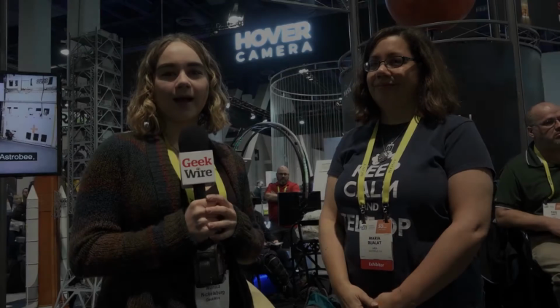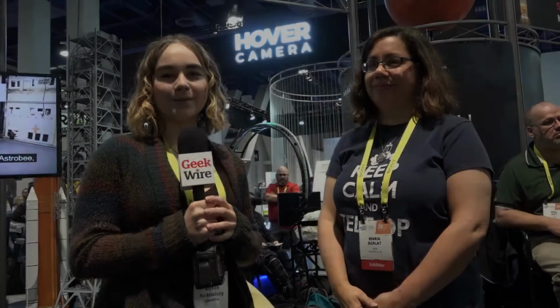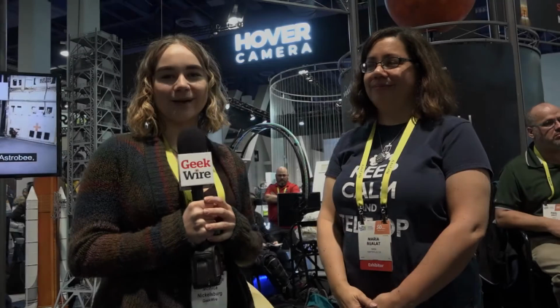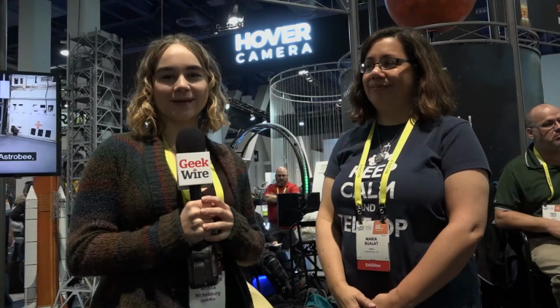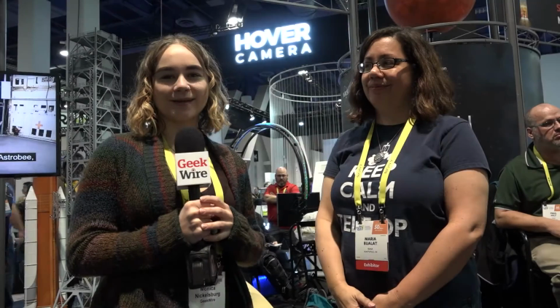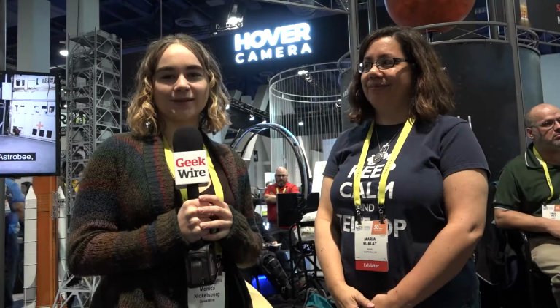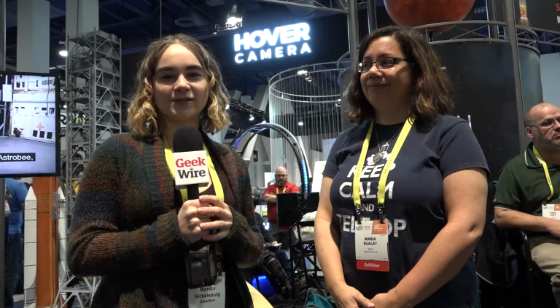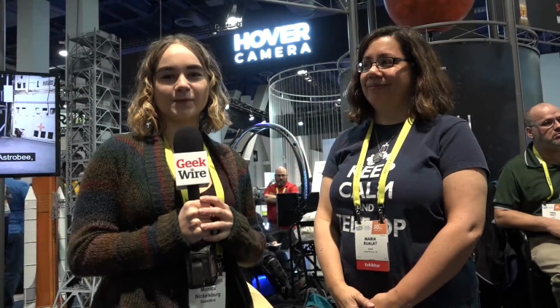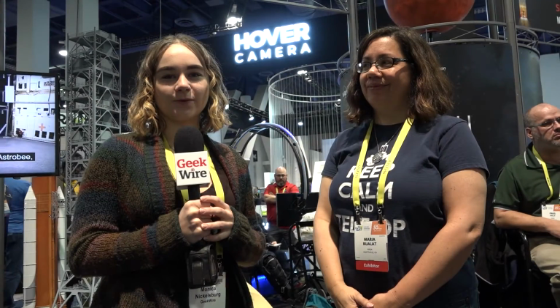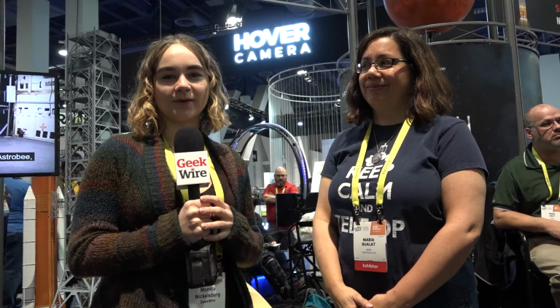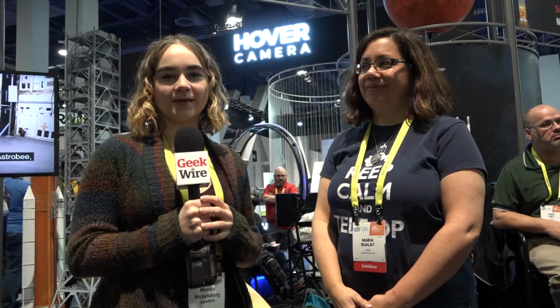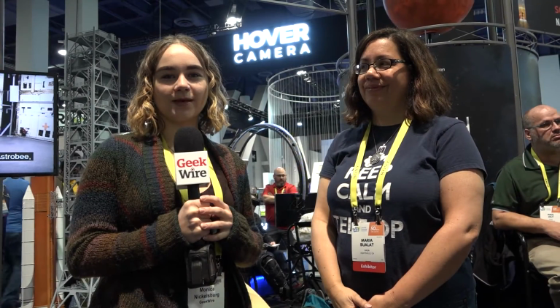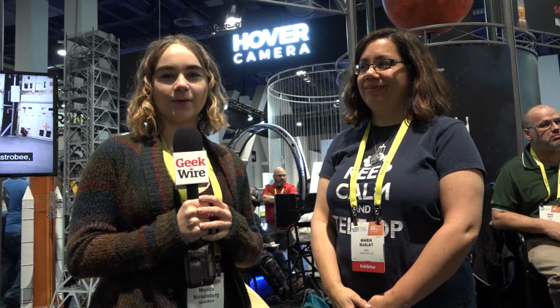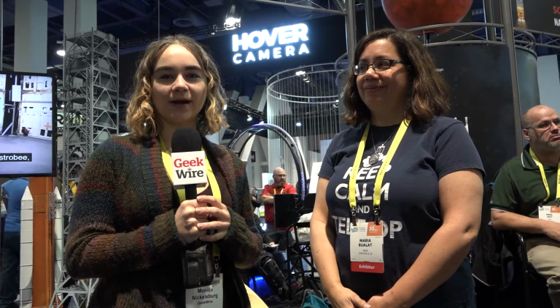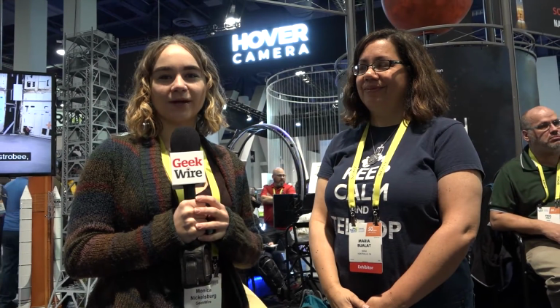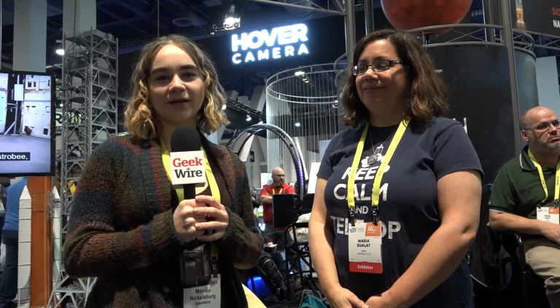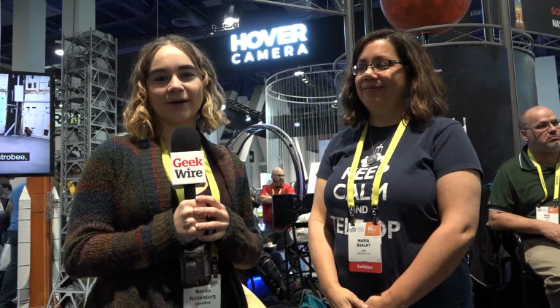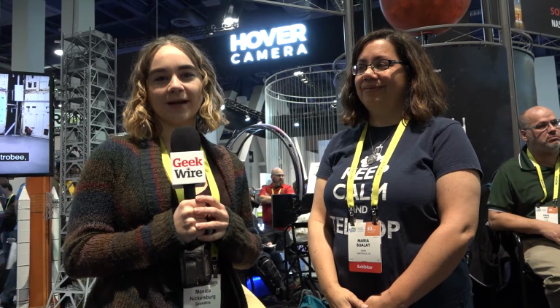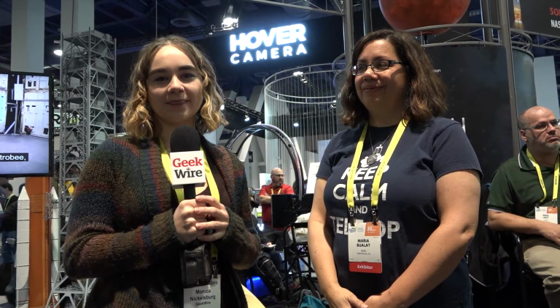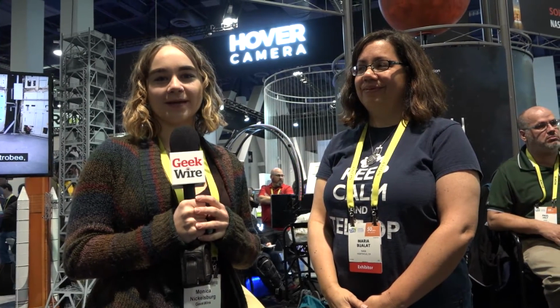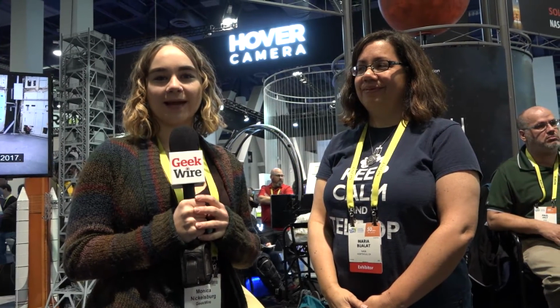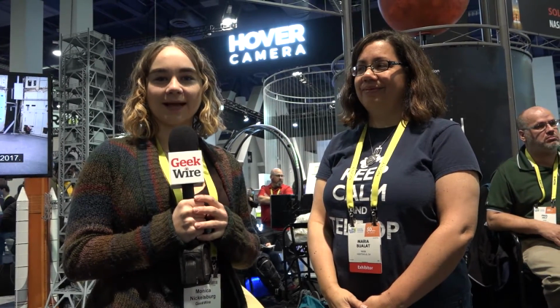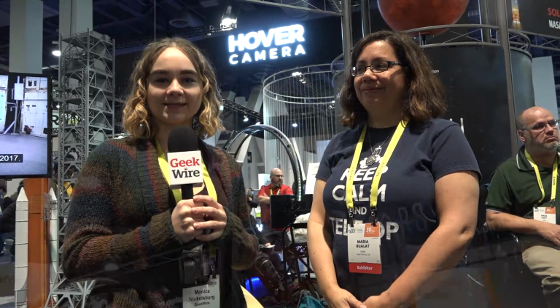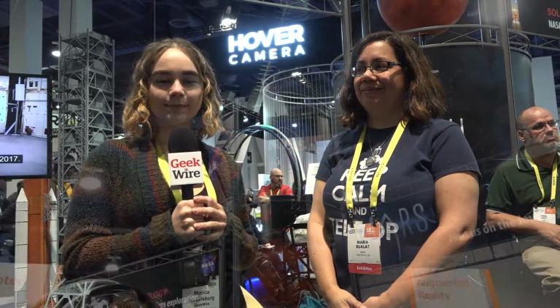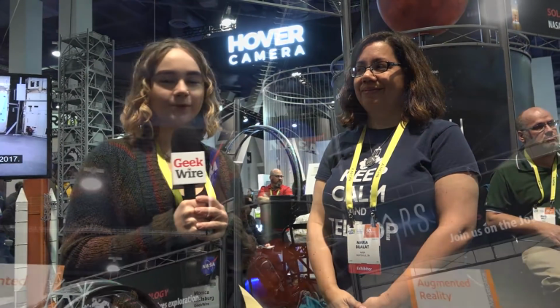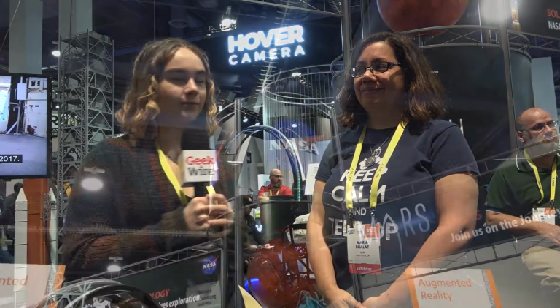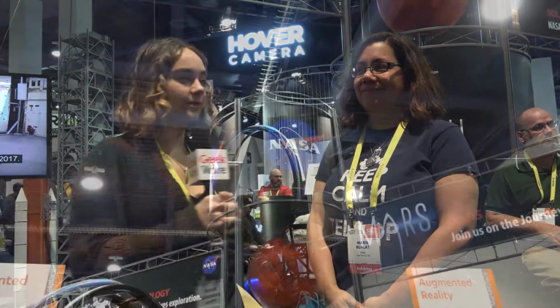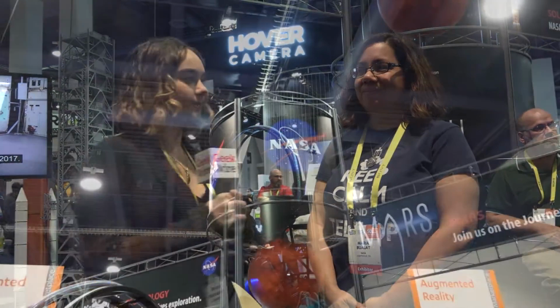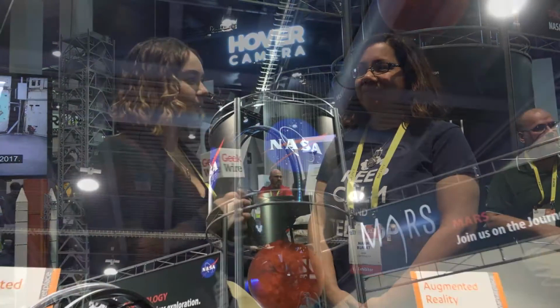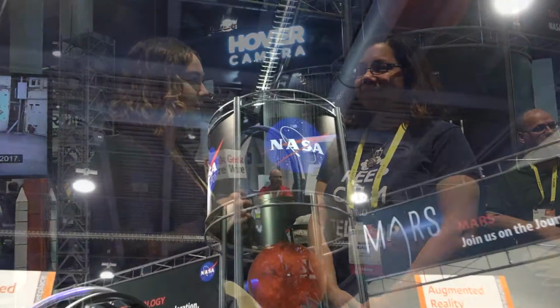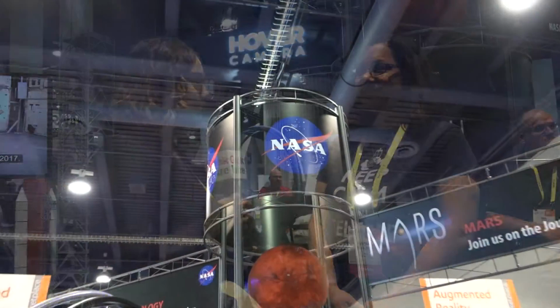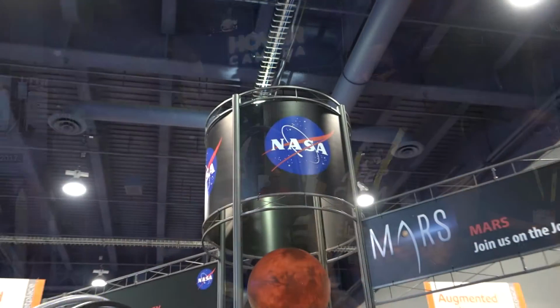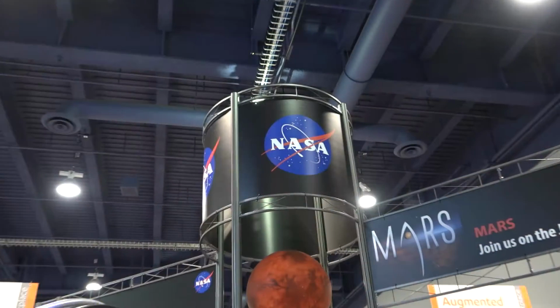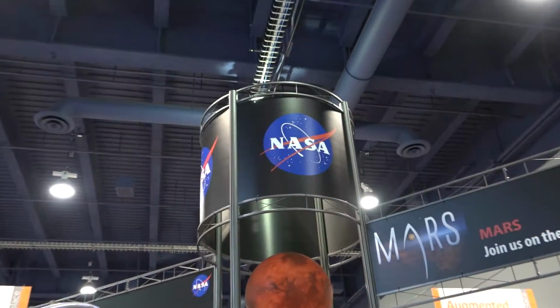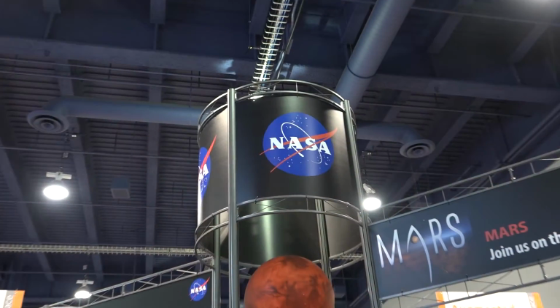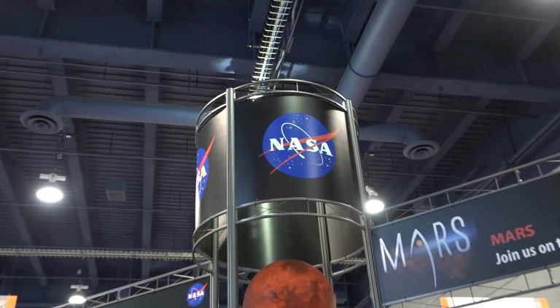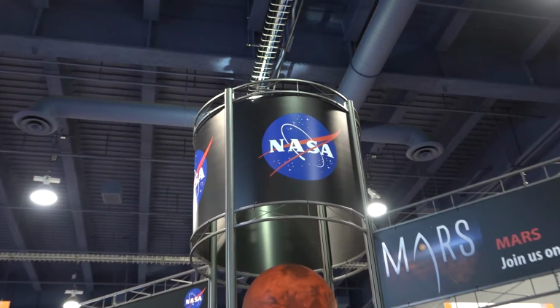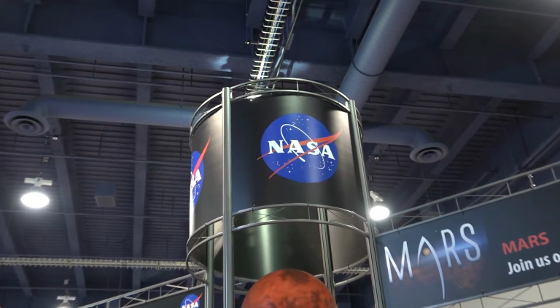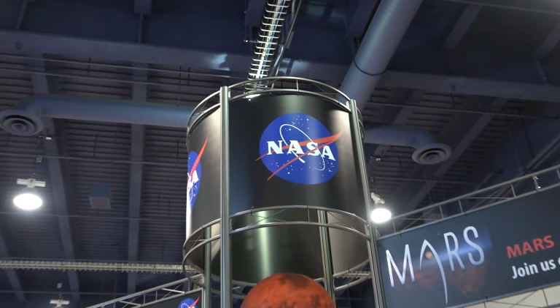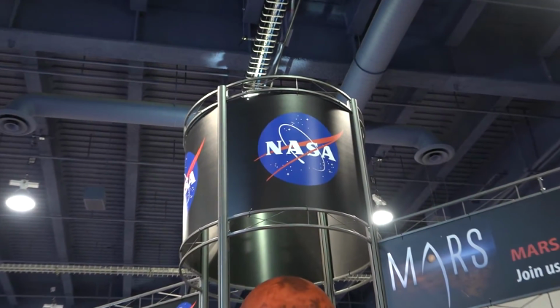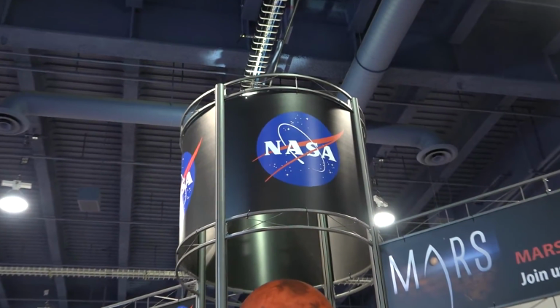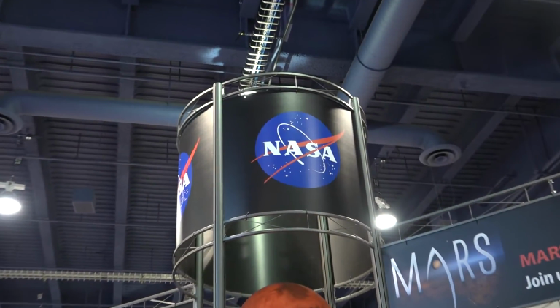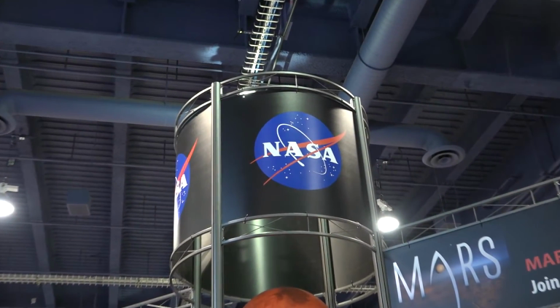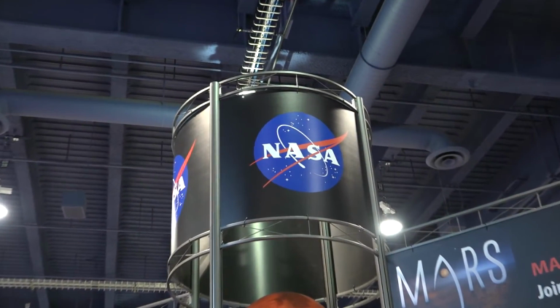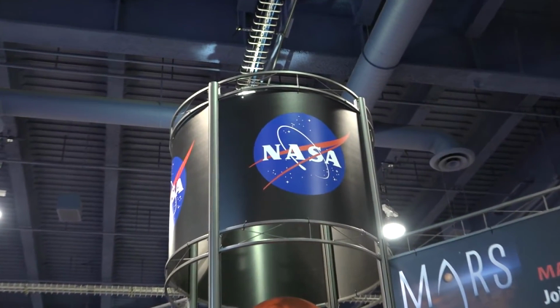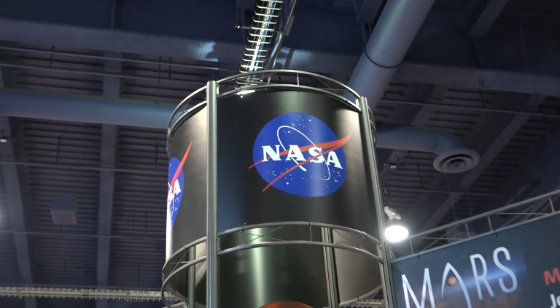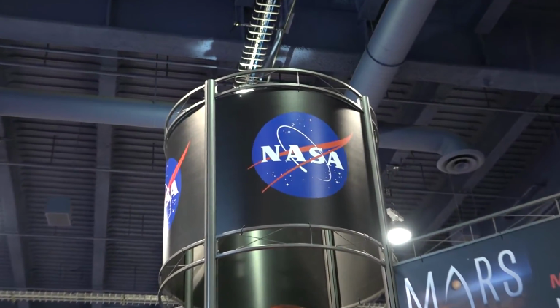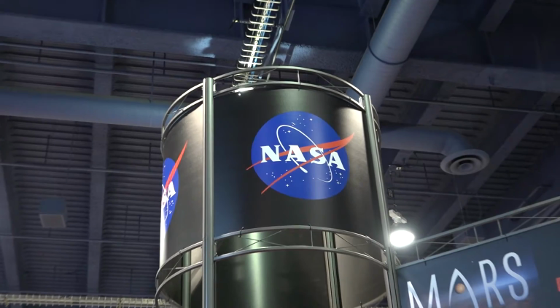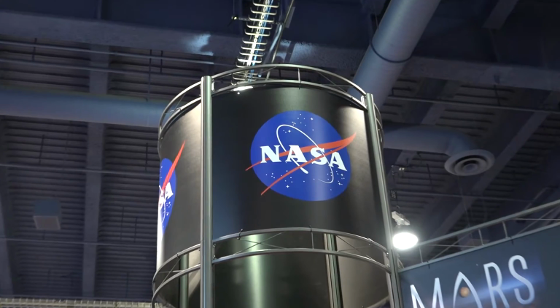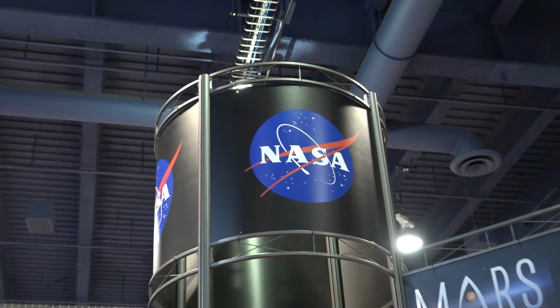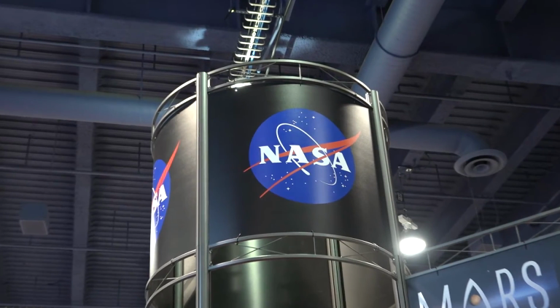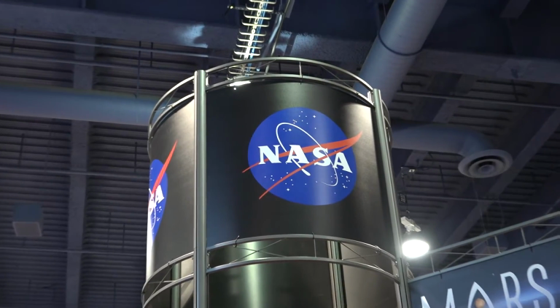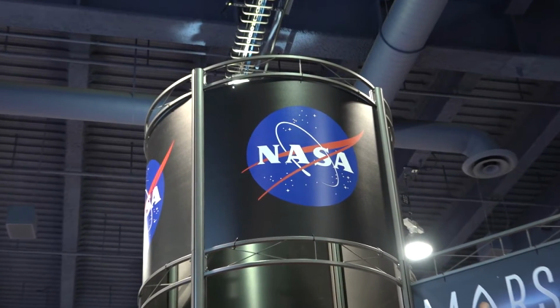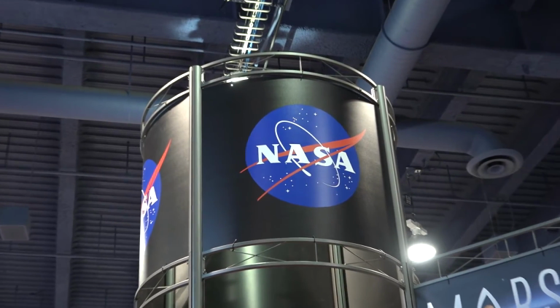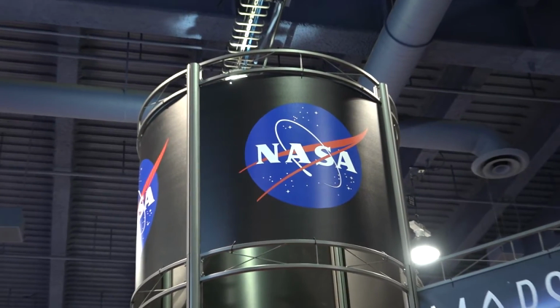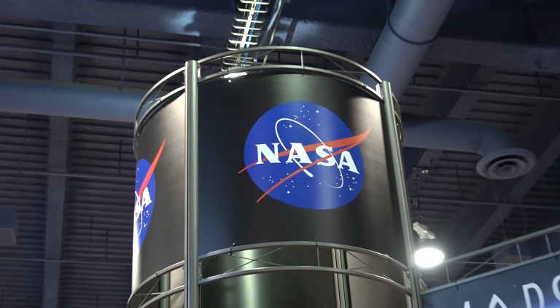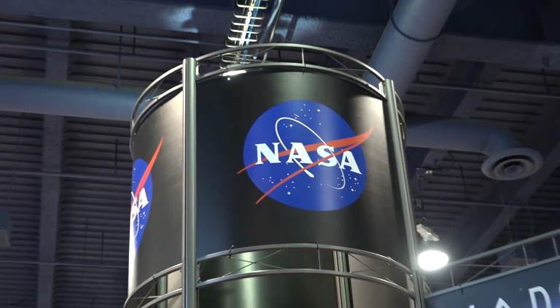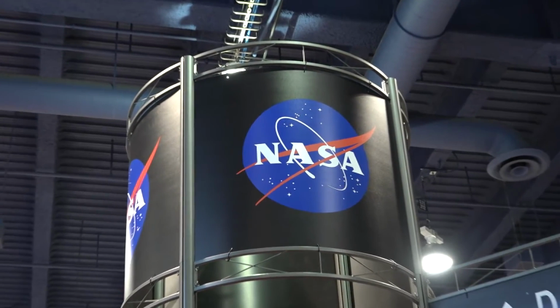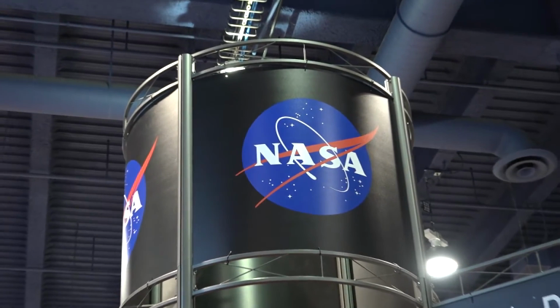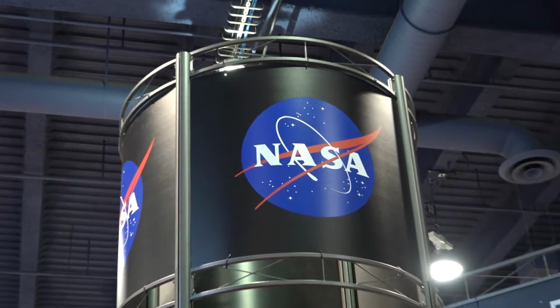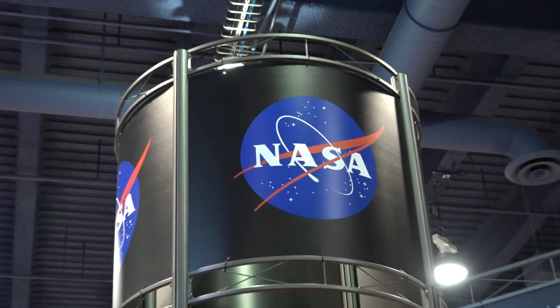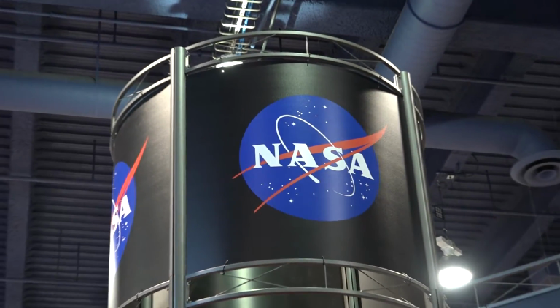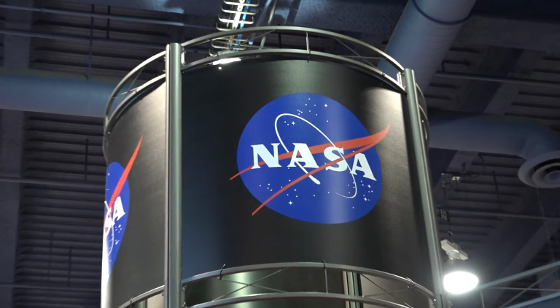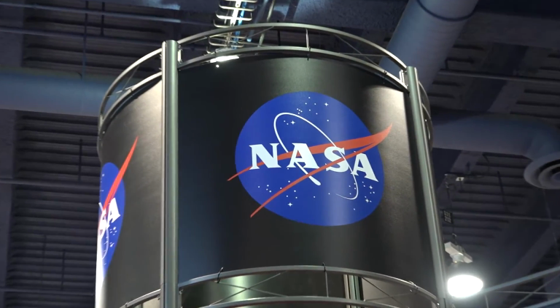I'm Monica Nicholsberg with GeekWire, here at the NASA booth with Maria Bullitt. Can you tell me a little bit about what you're doing and what you do with NASA?